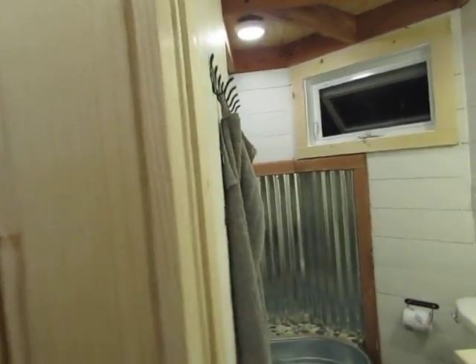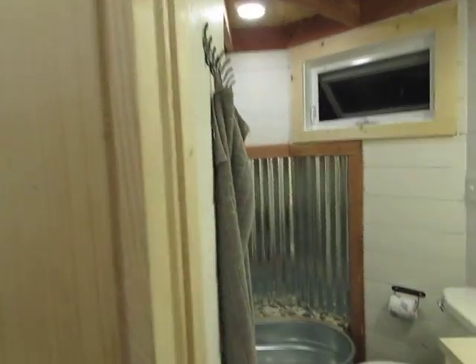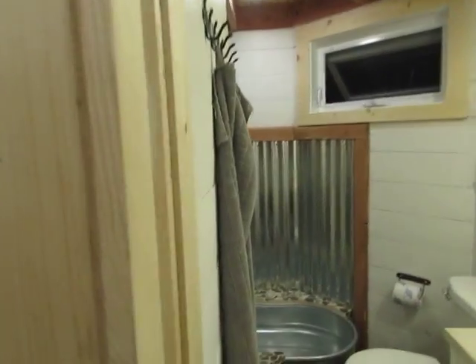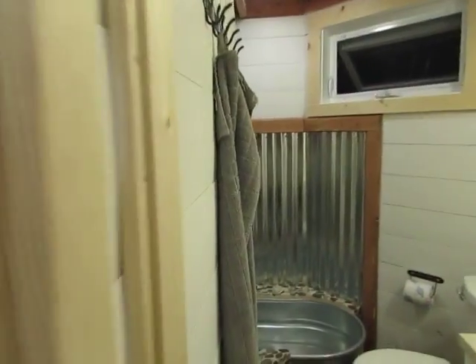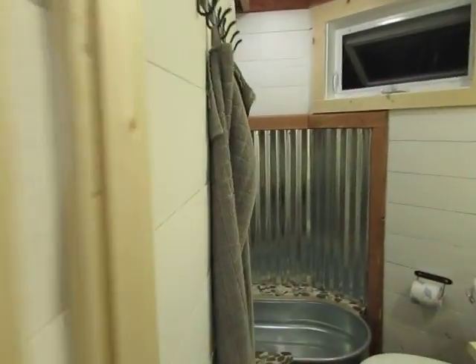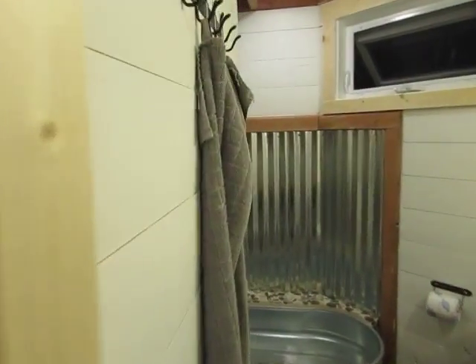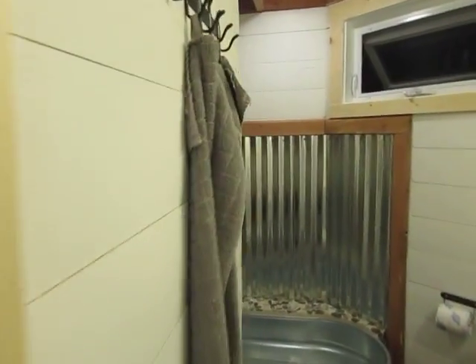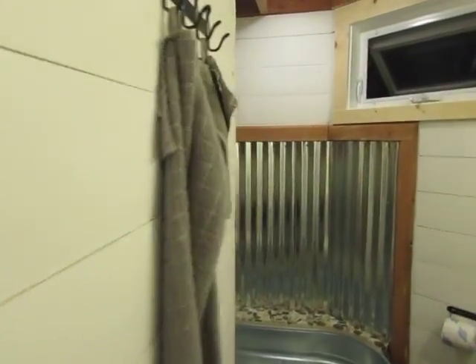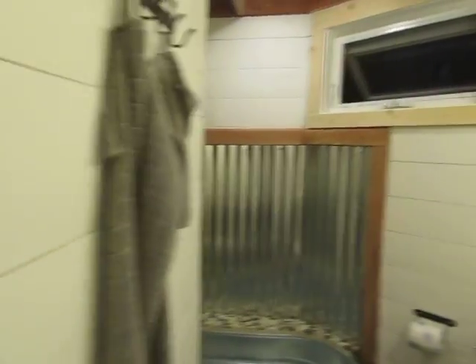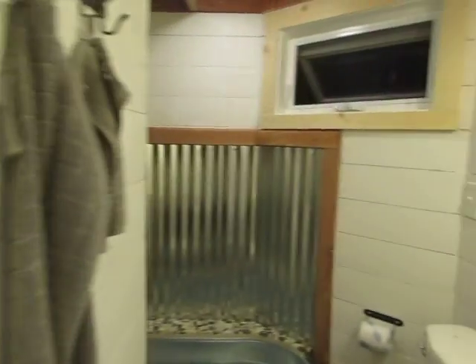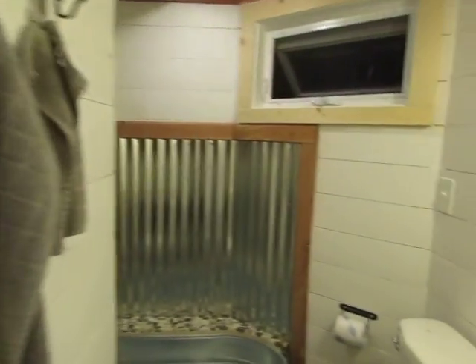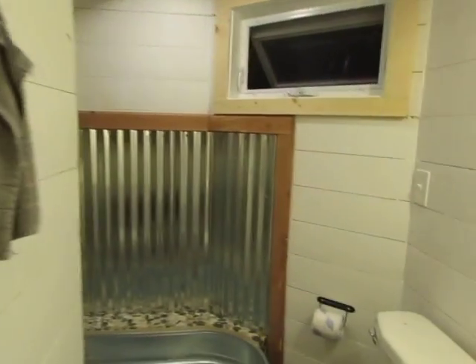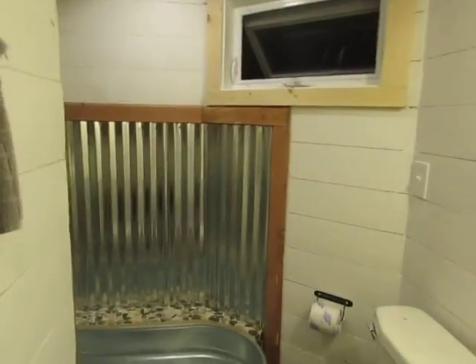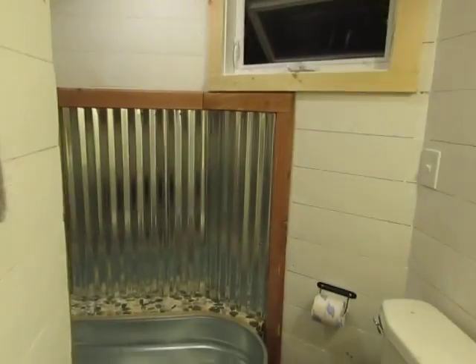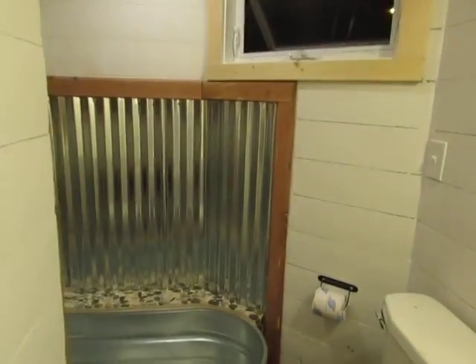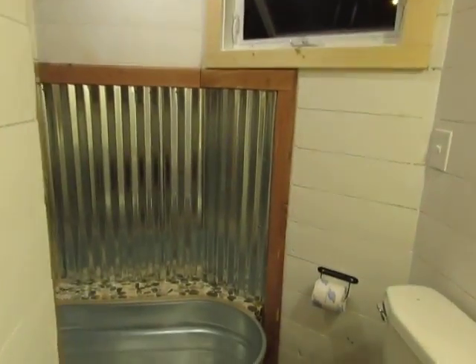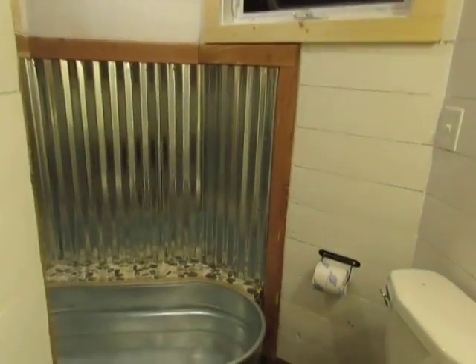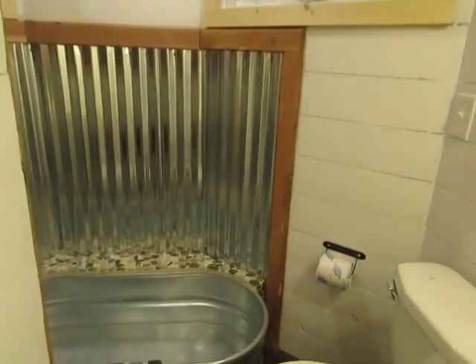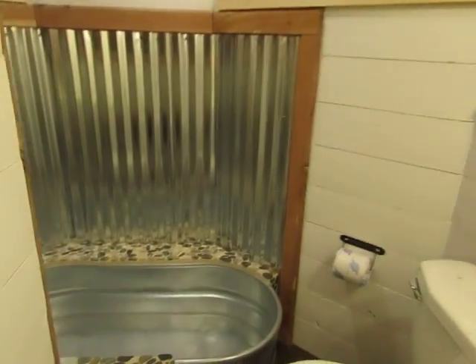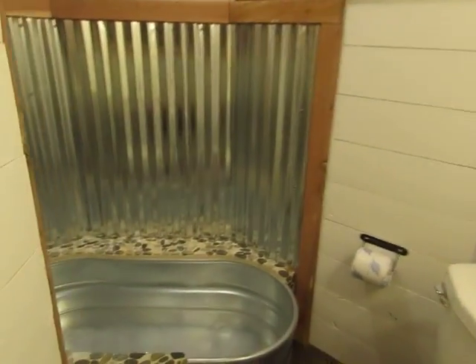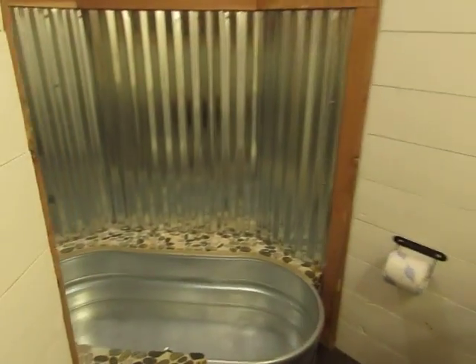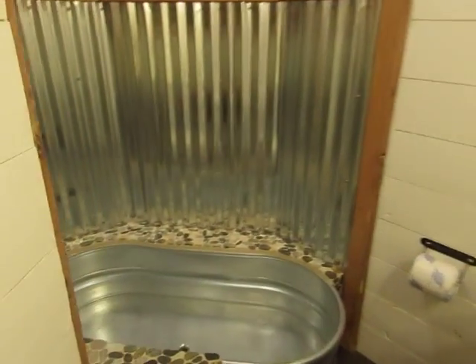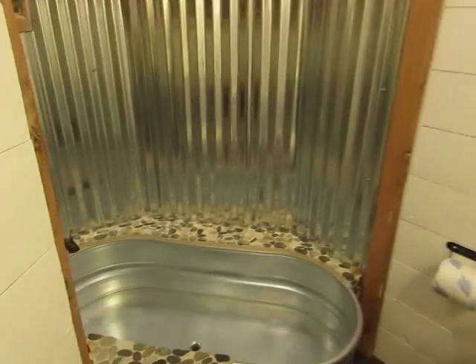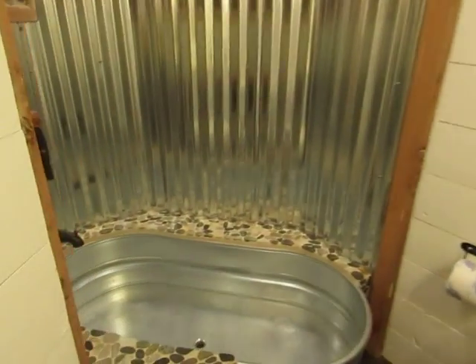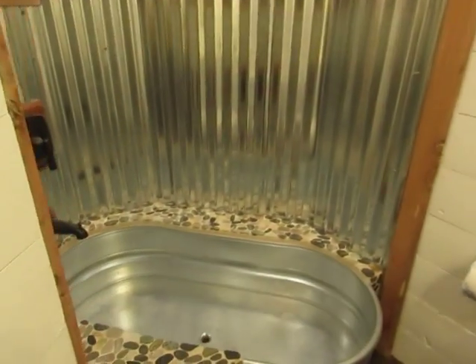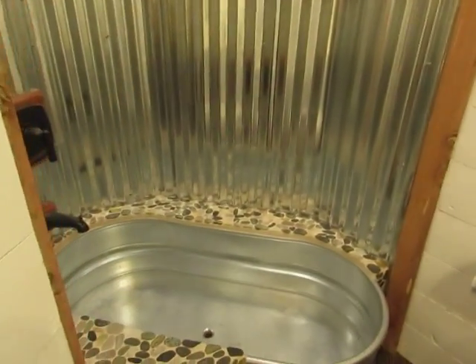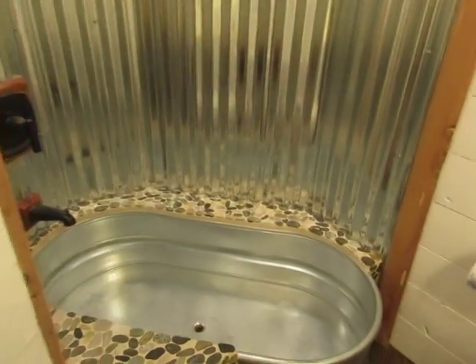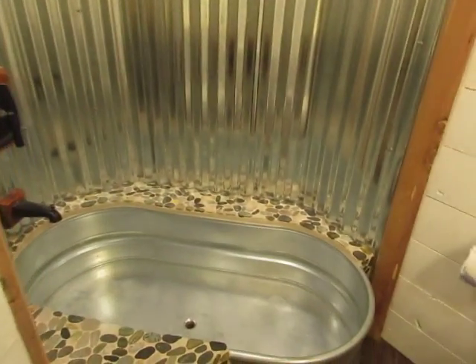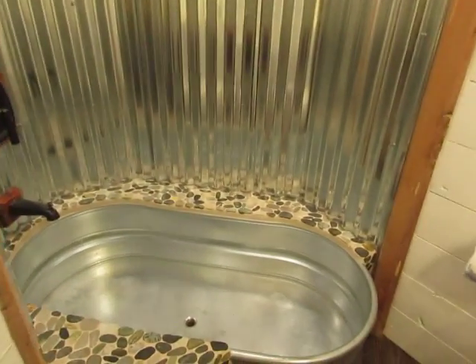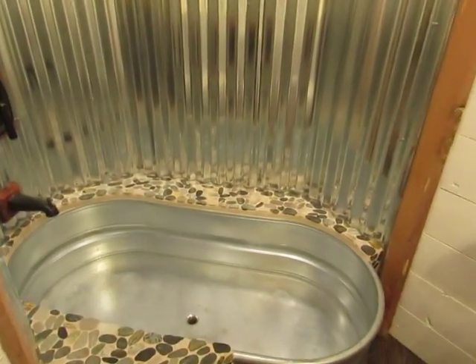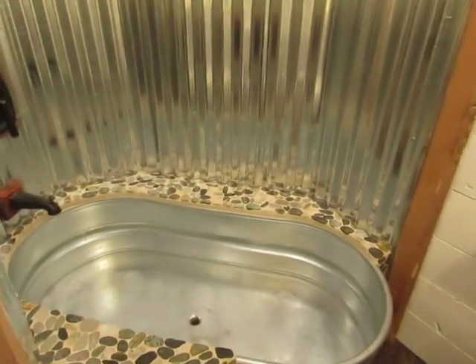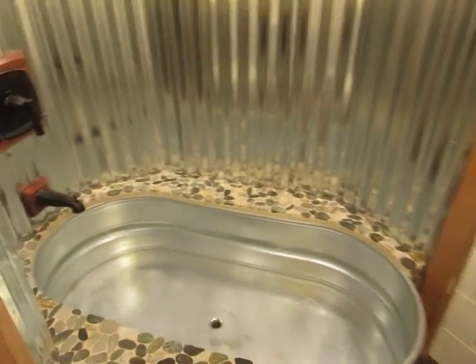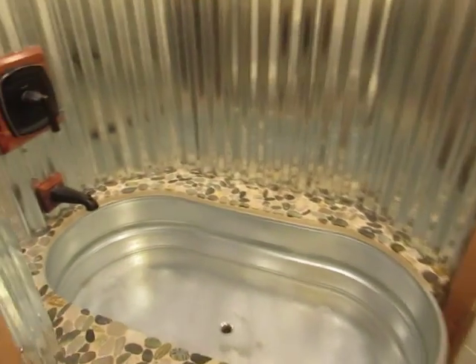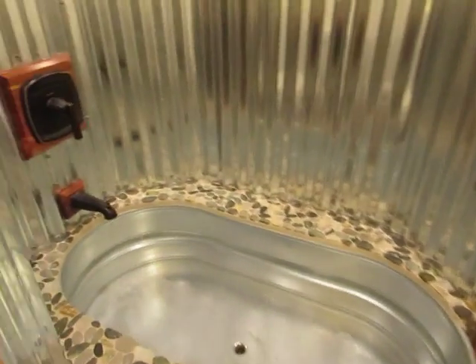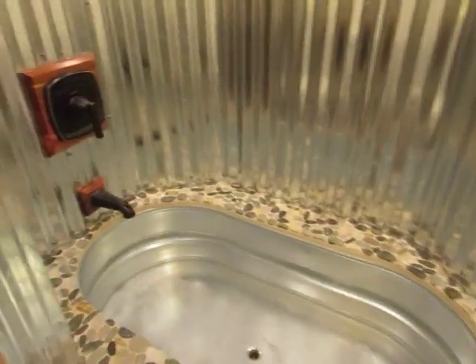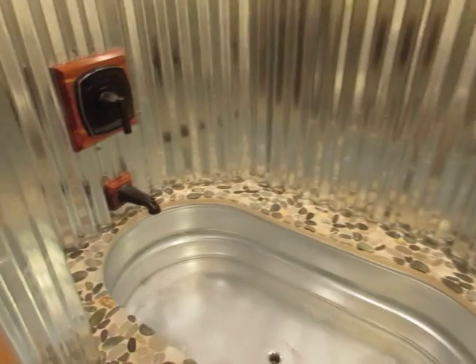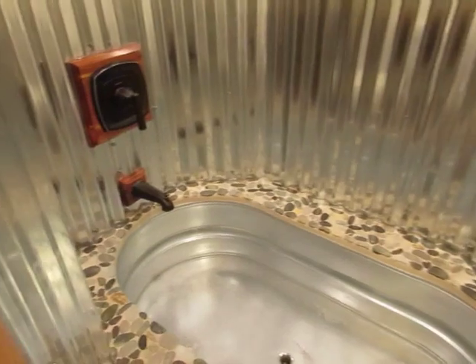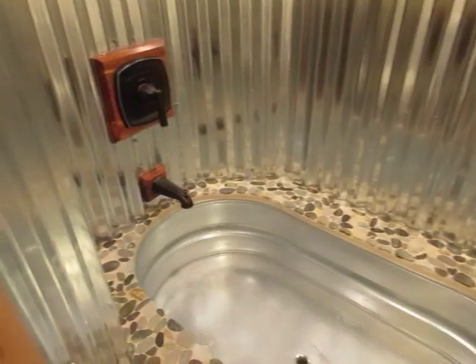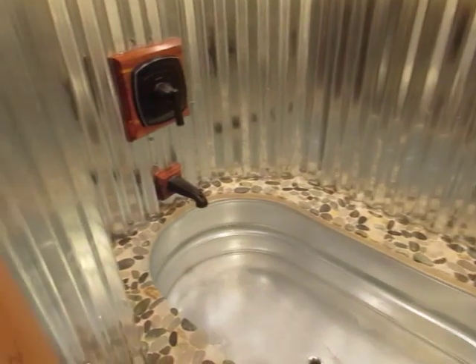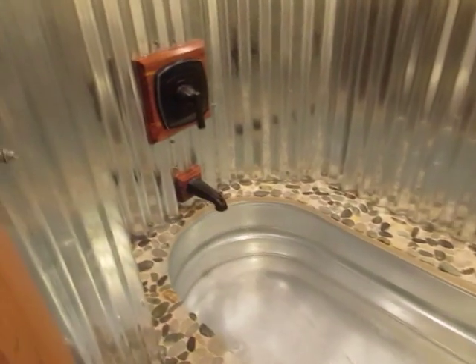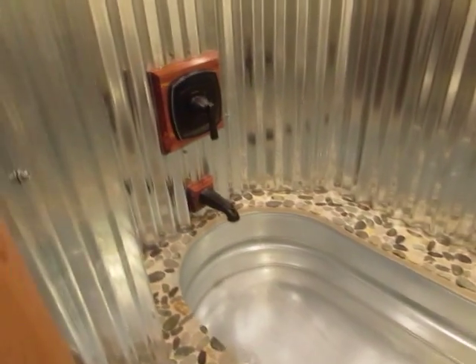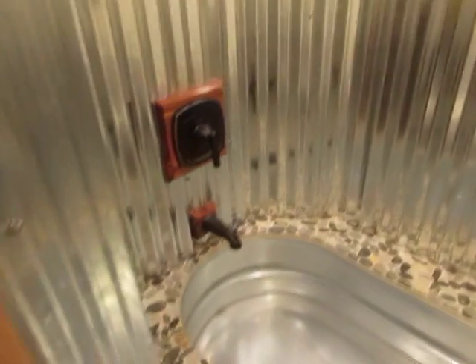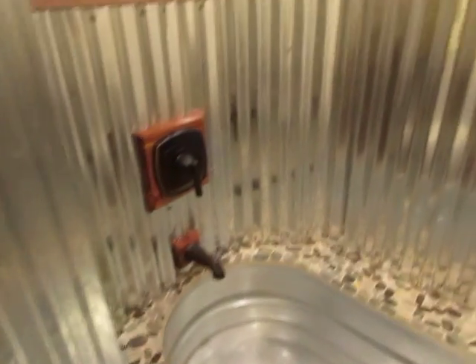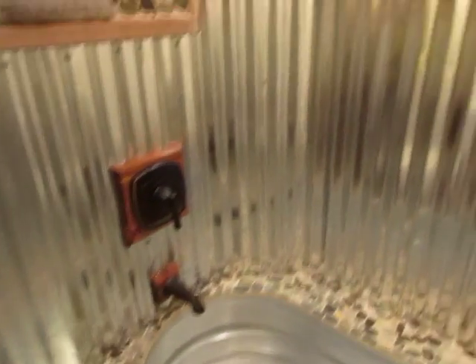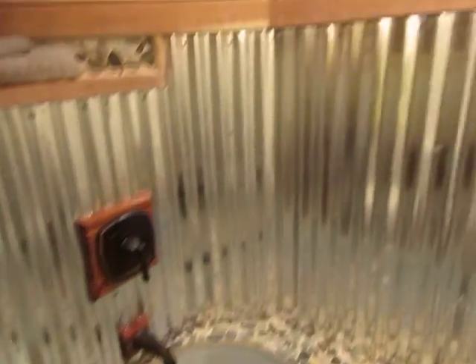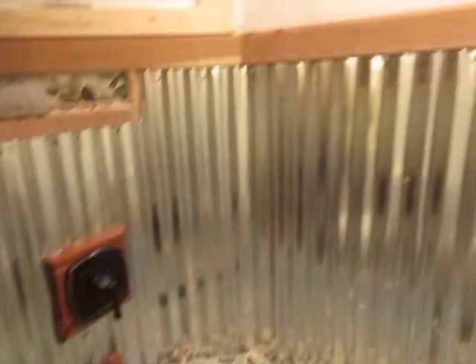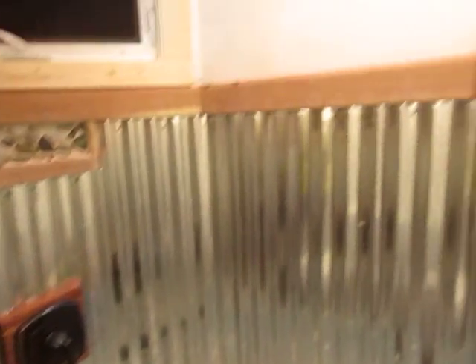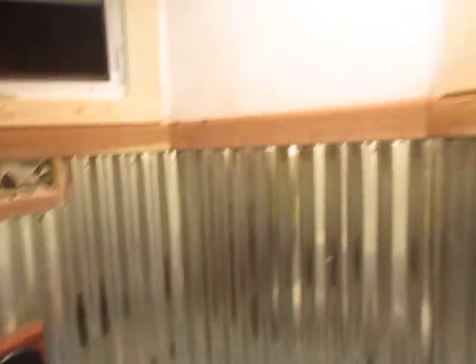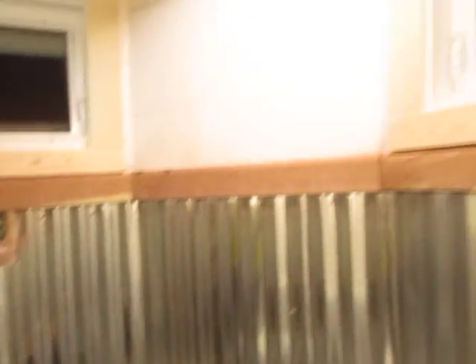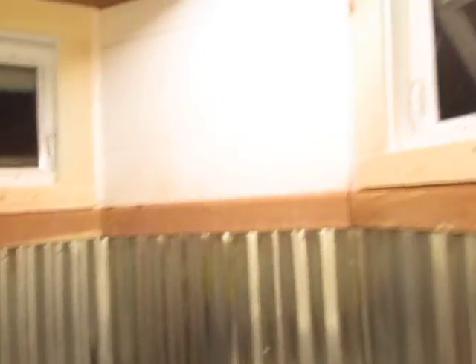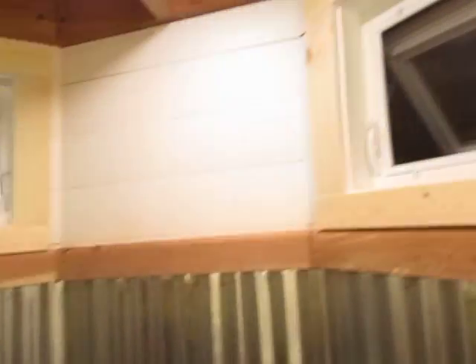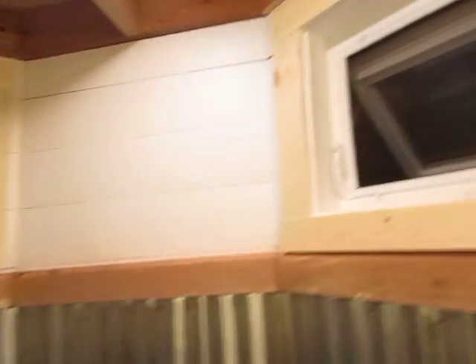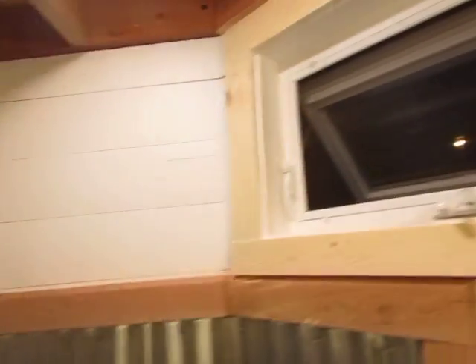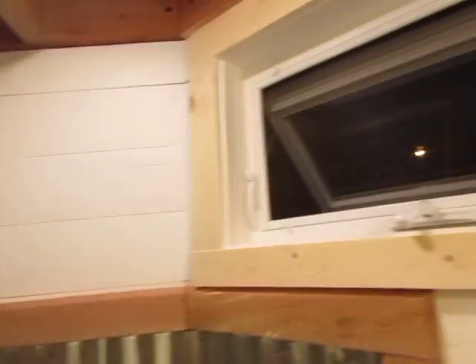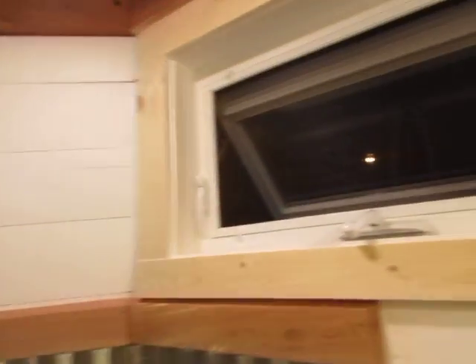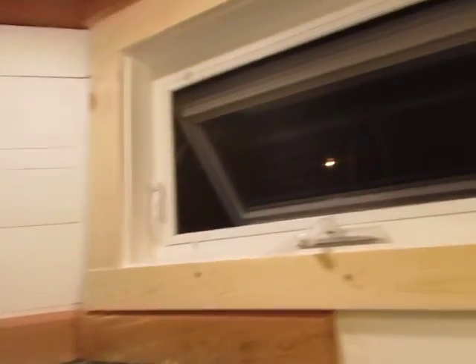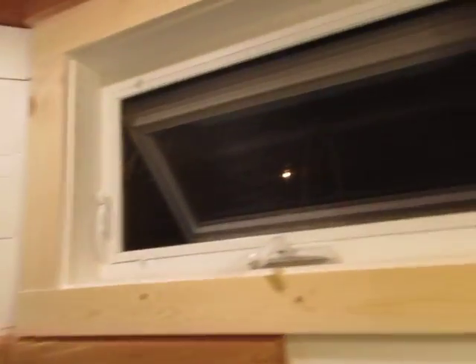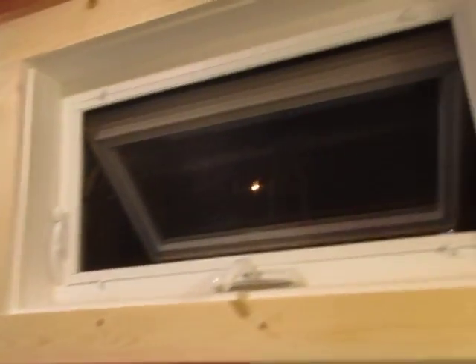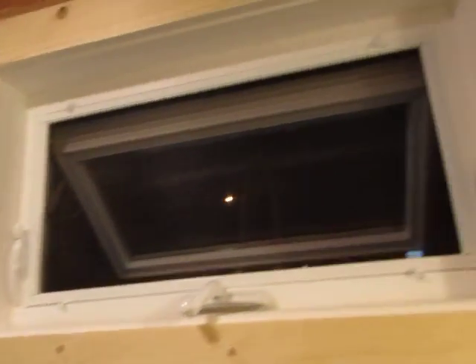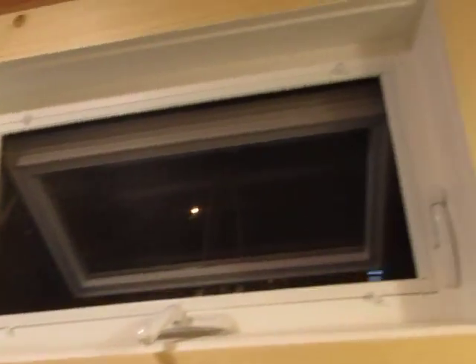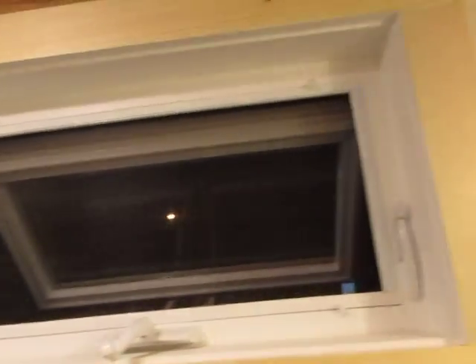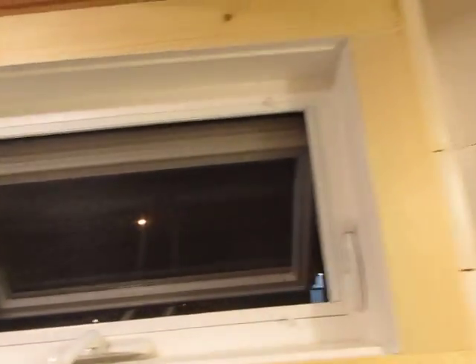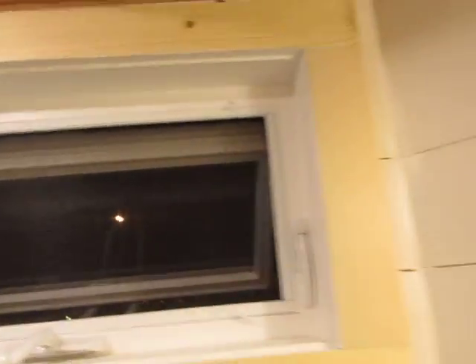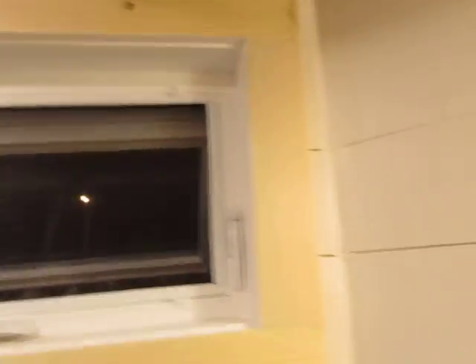So we got the bathroom back here with our tub. Farmhouse style. Really pretty bathroom.